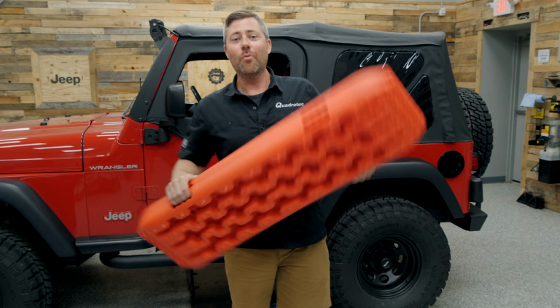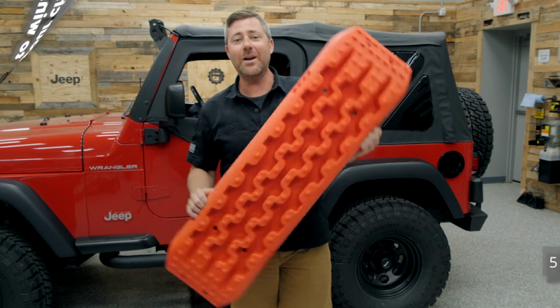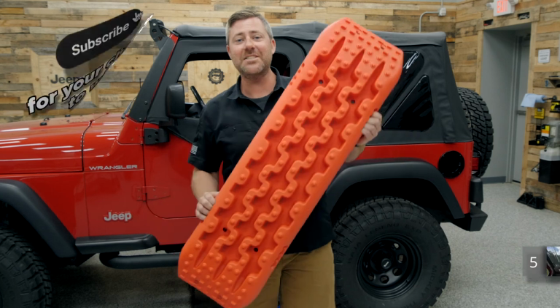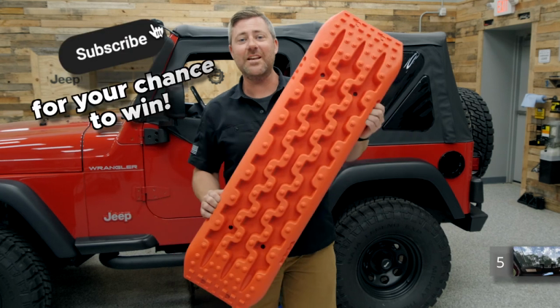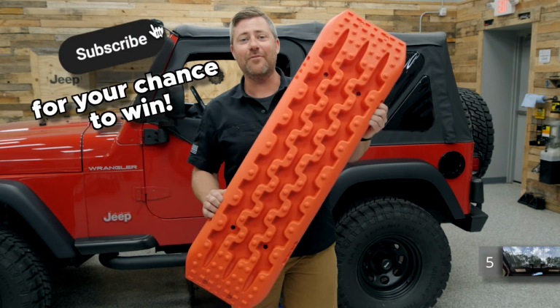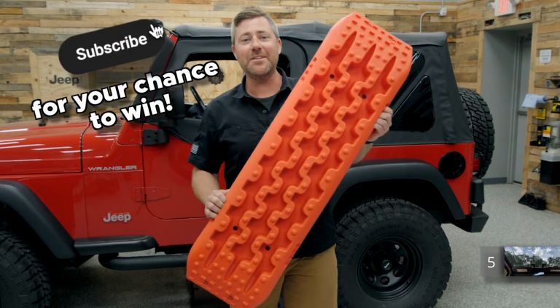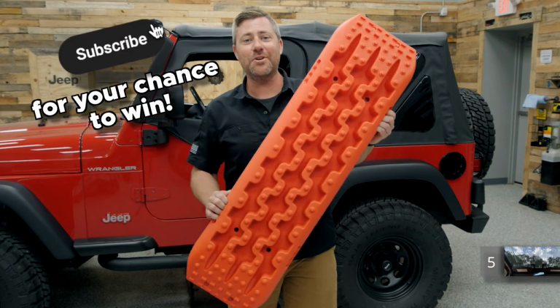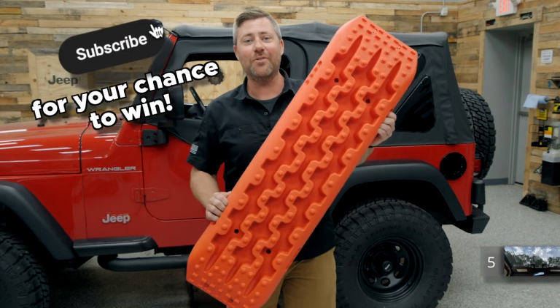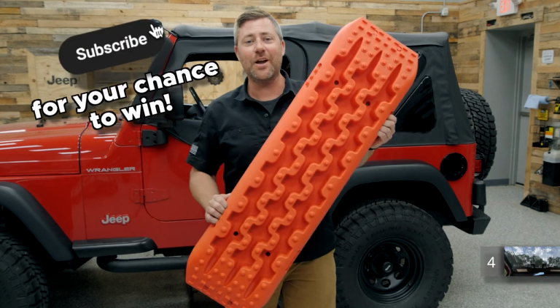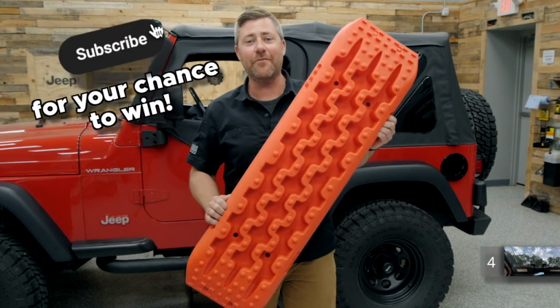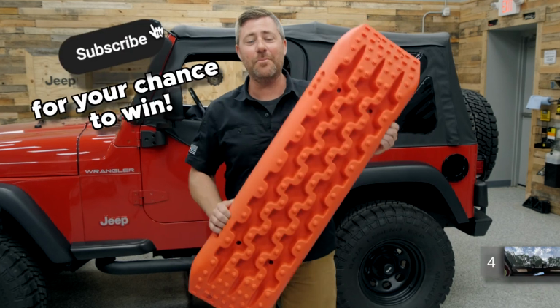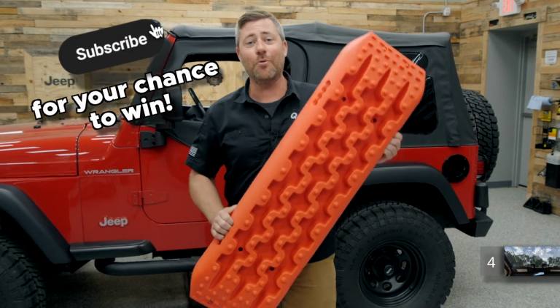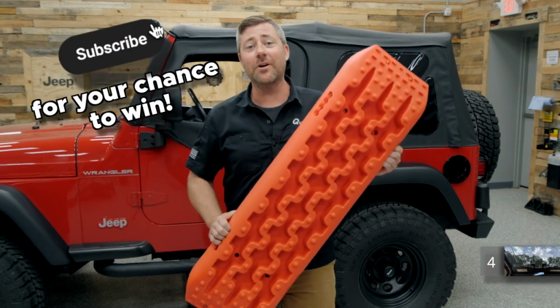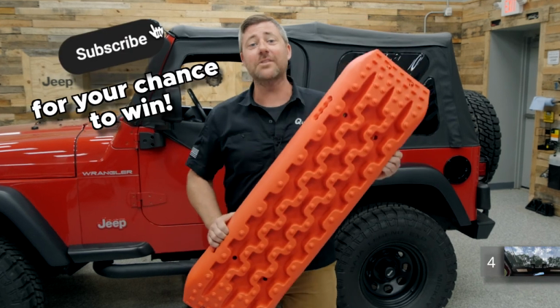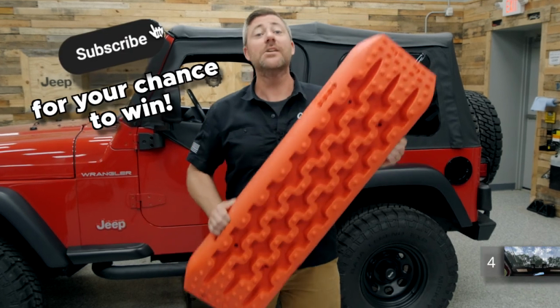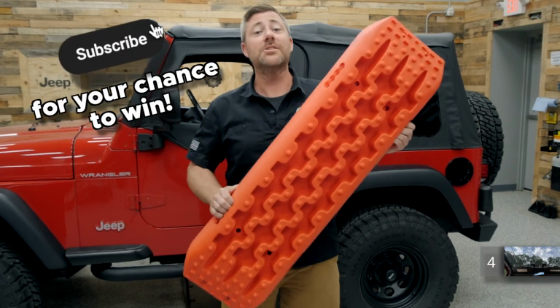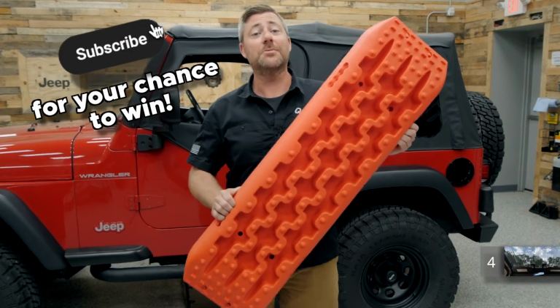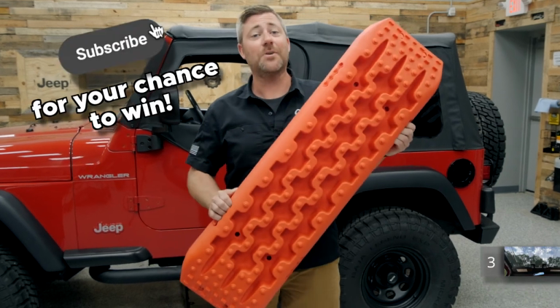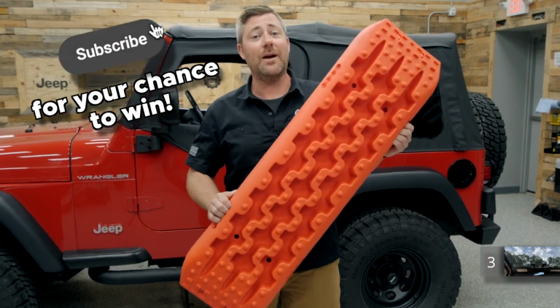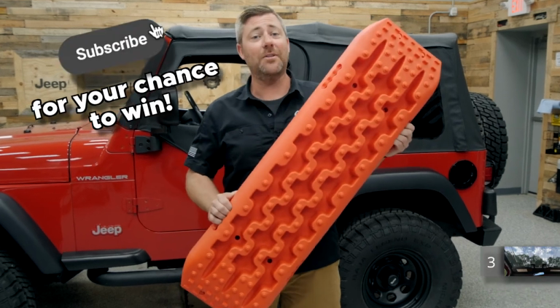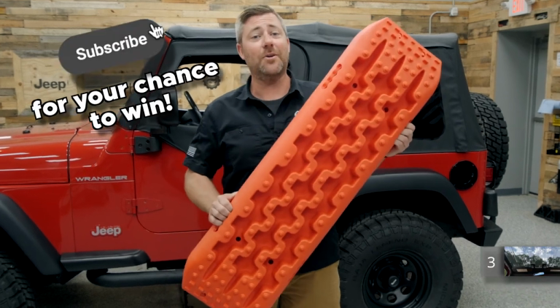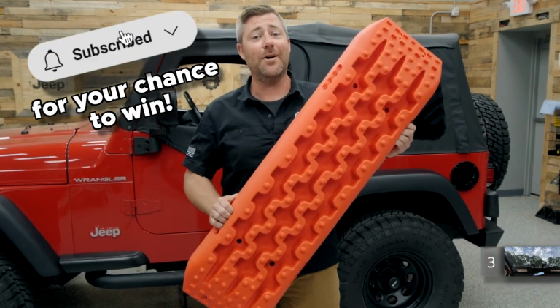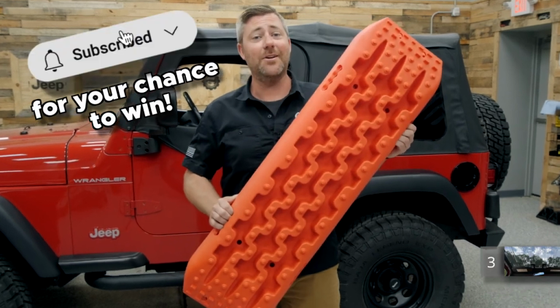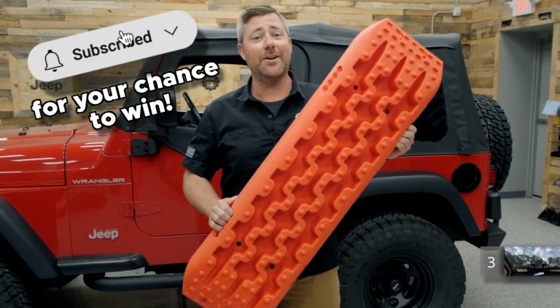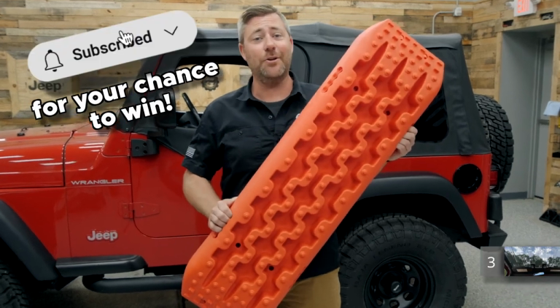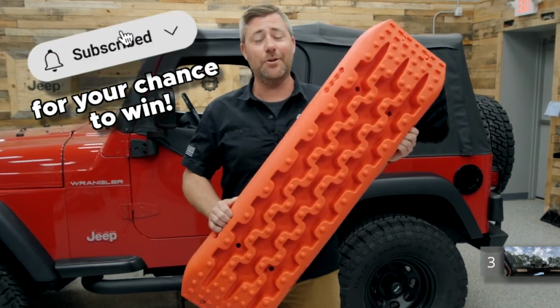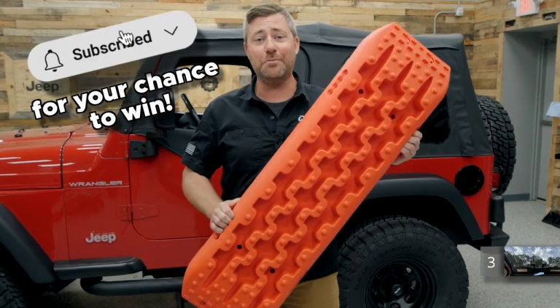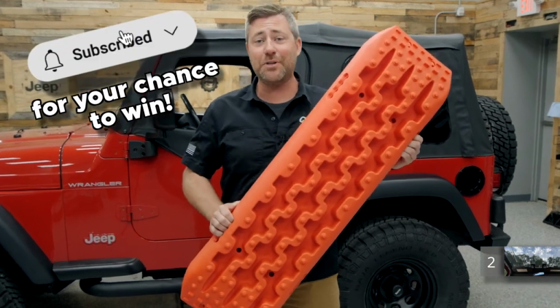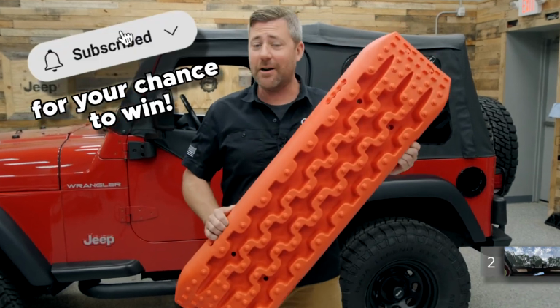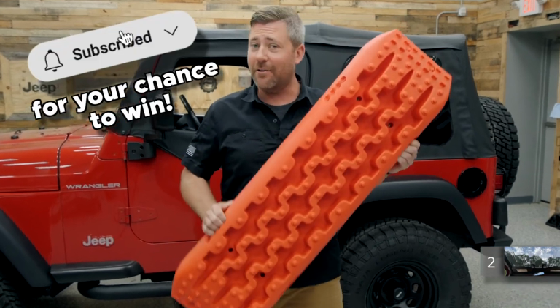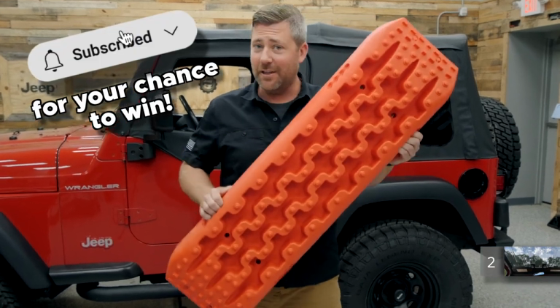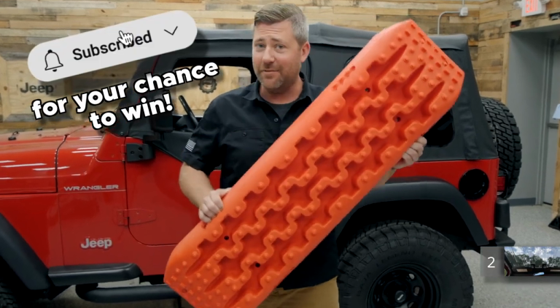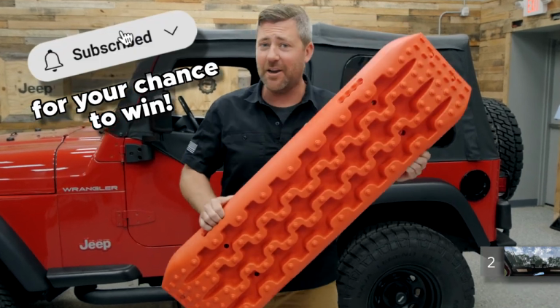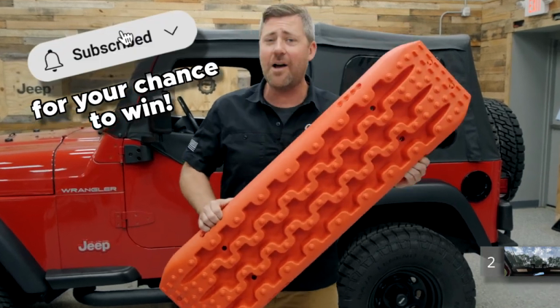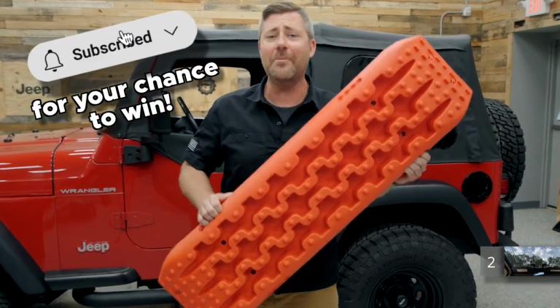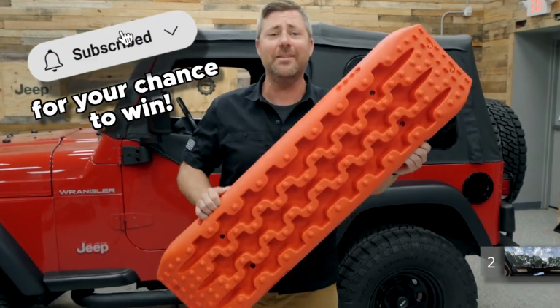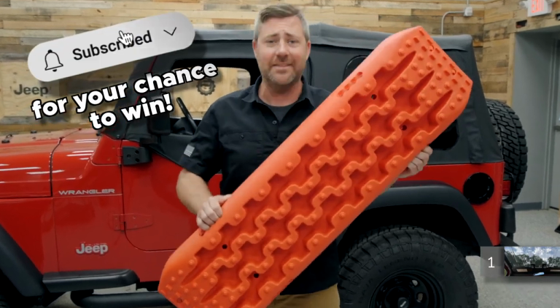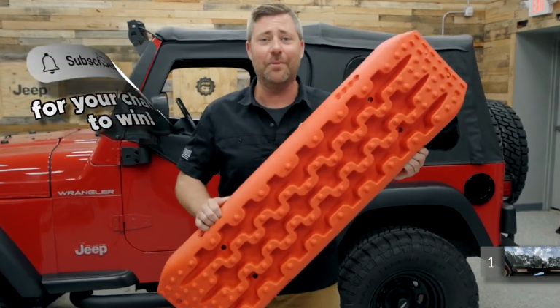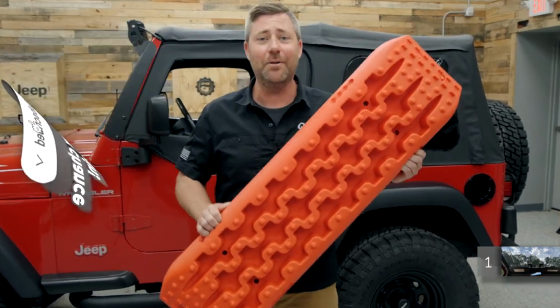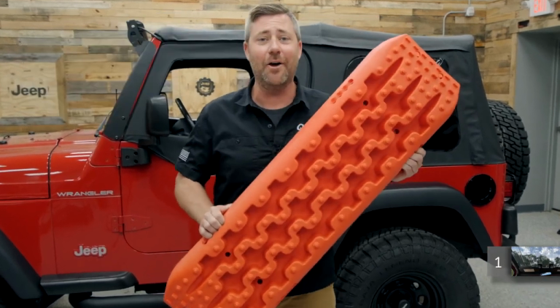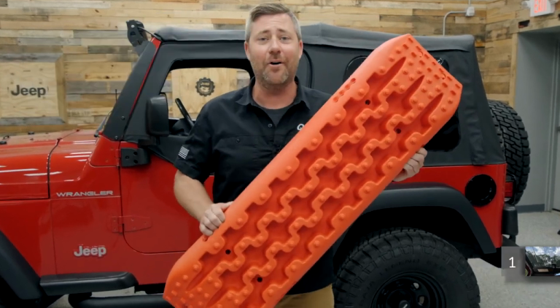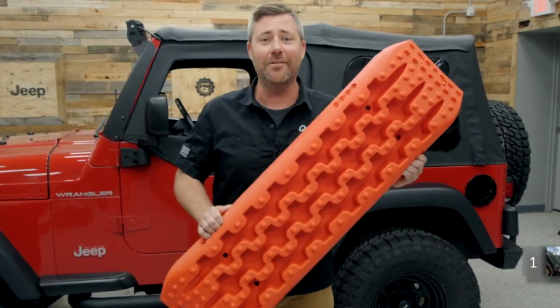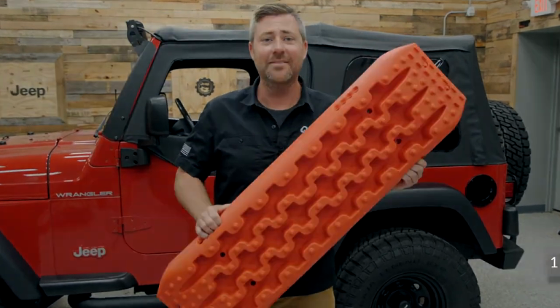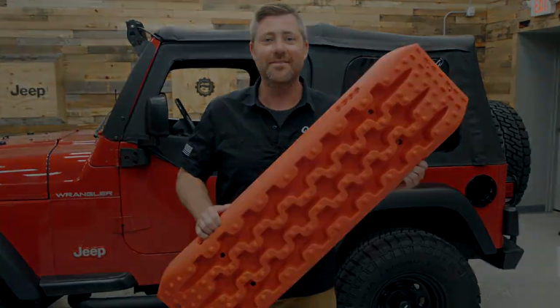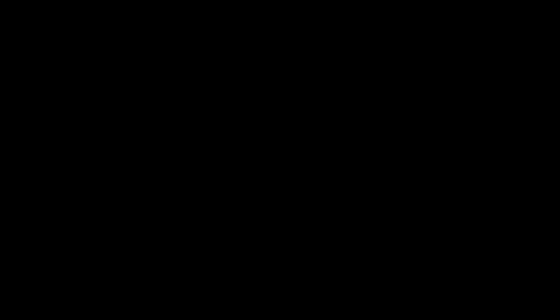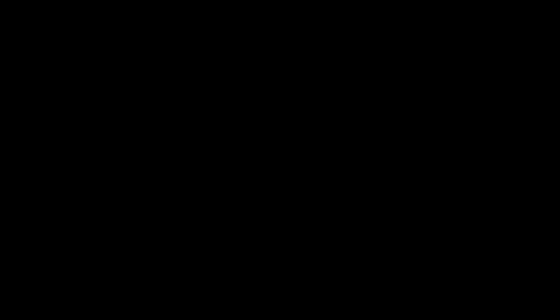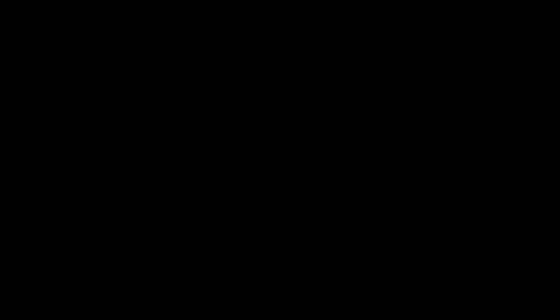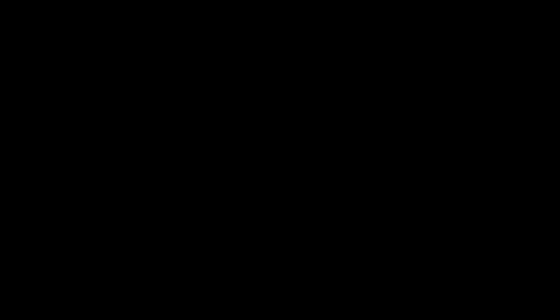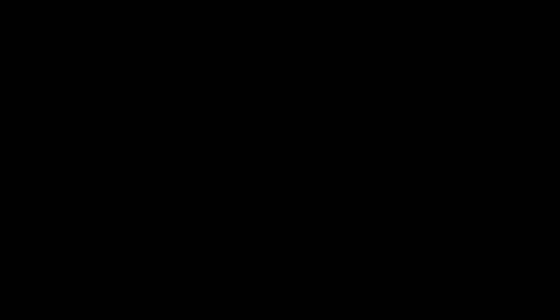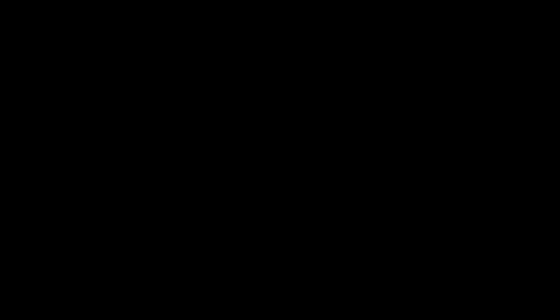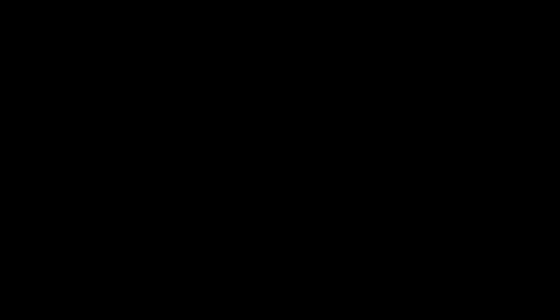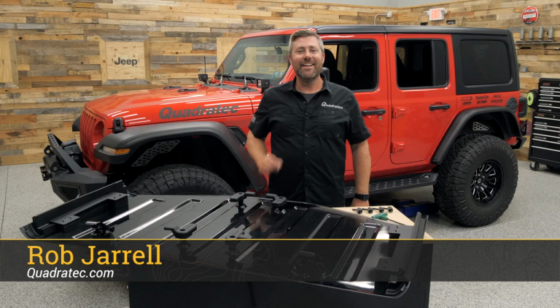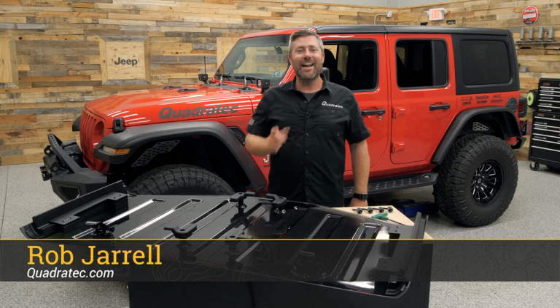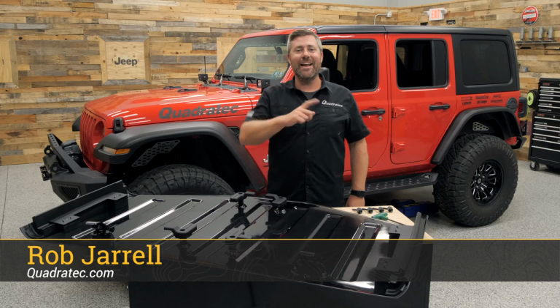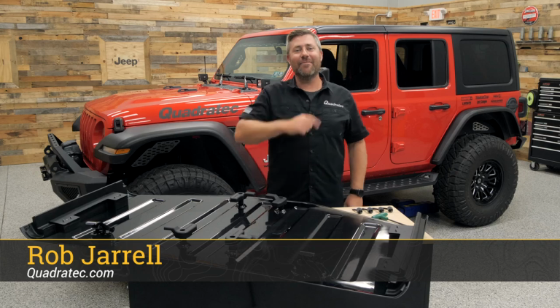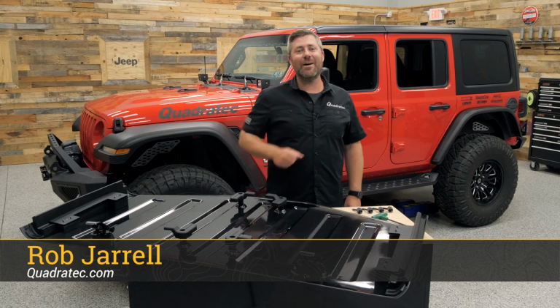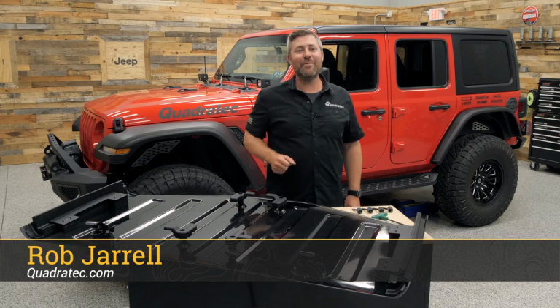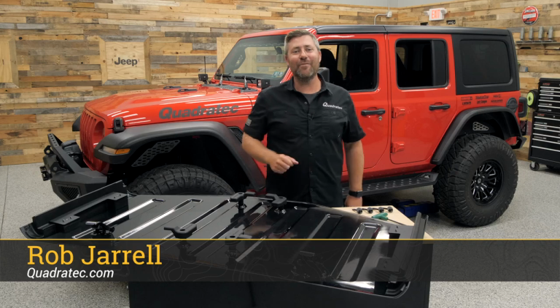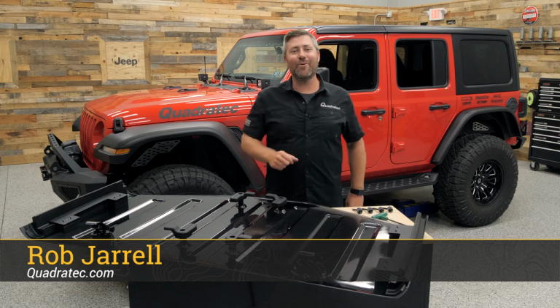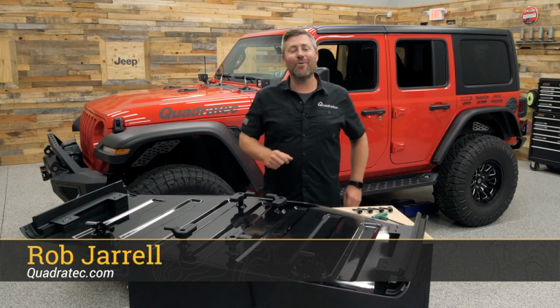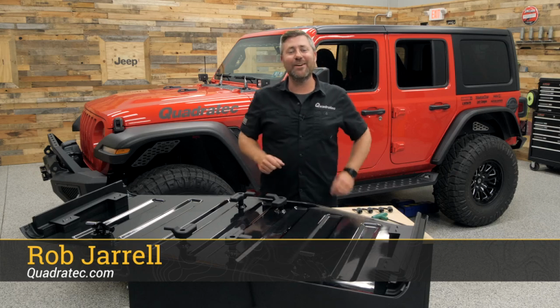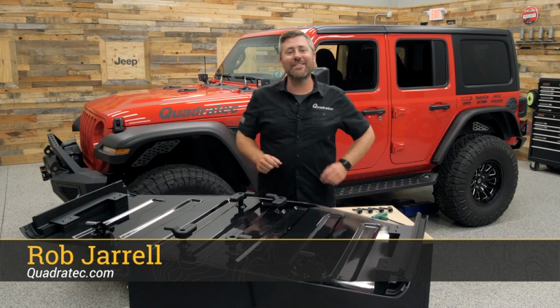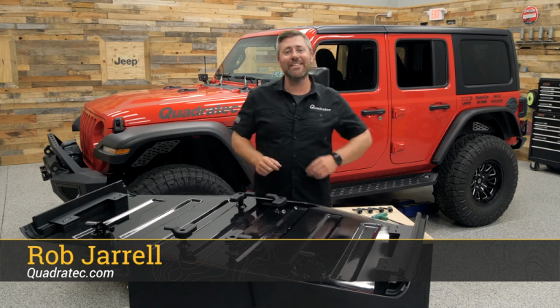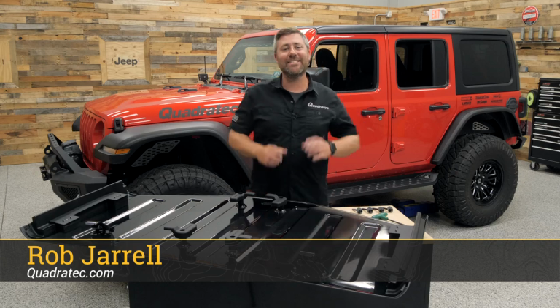Win a set of rescue recovery boards — subscribe to the Quadratech YouTube channel and leave a comment down below. Hey, Rob here for Quadratech.